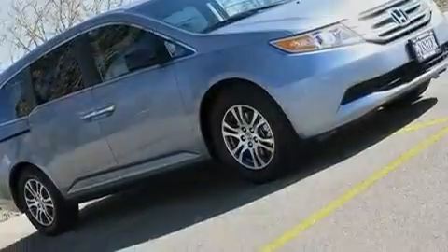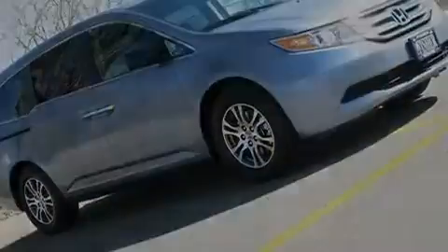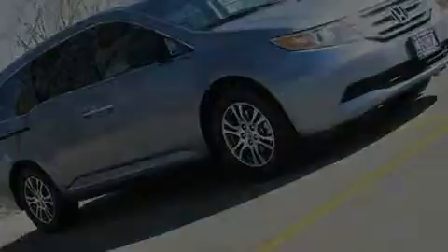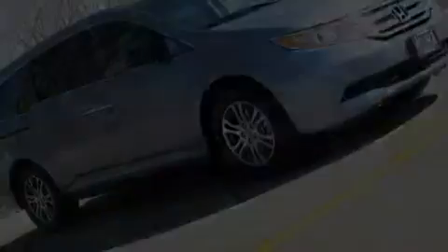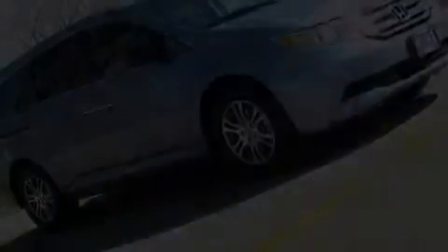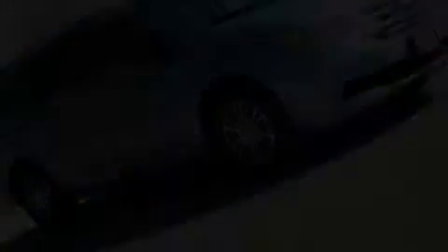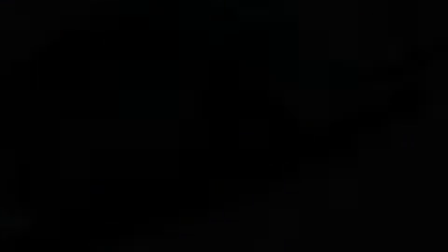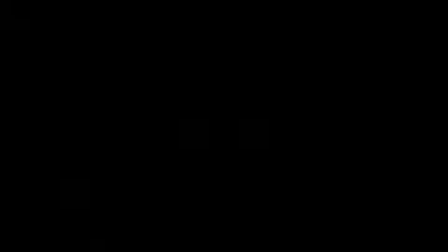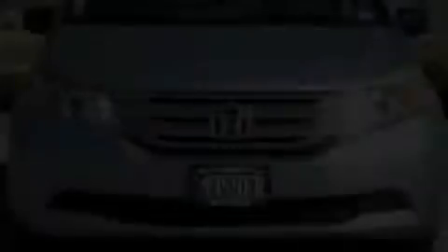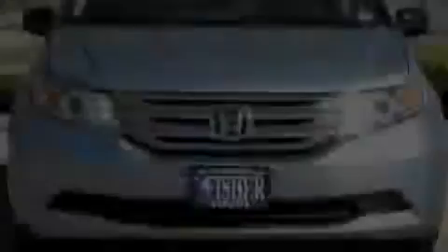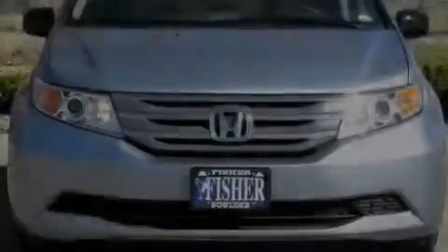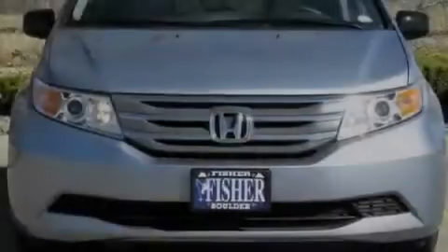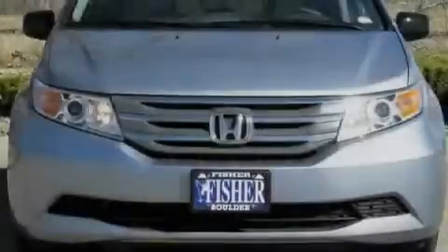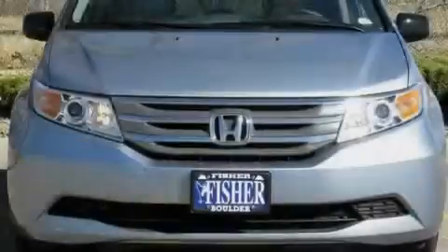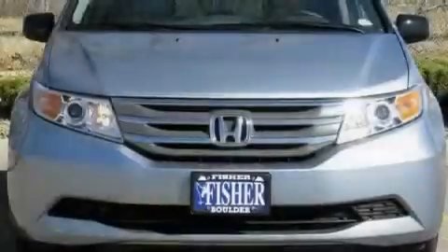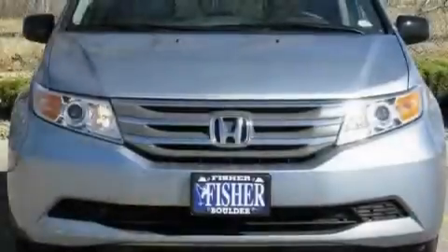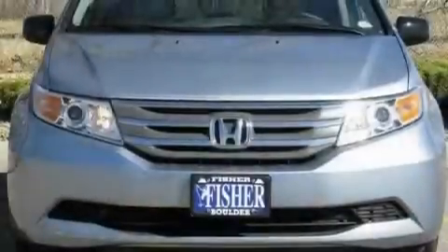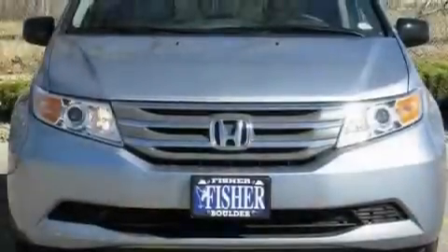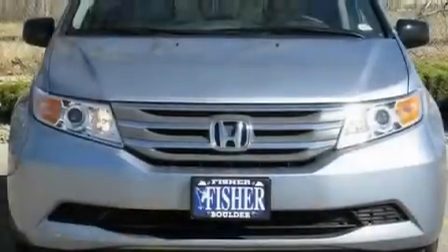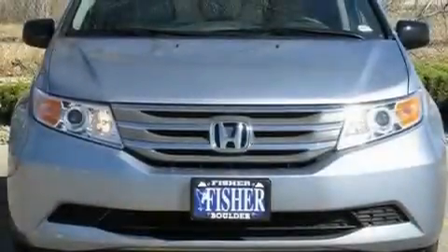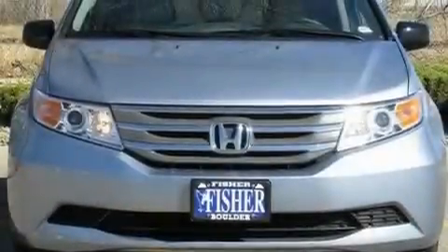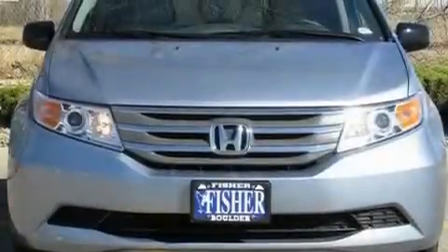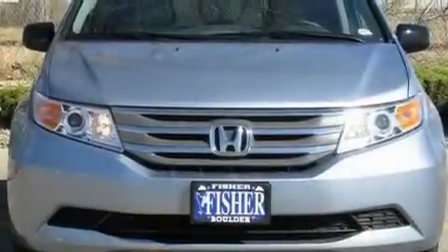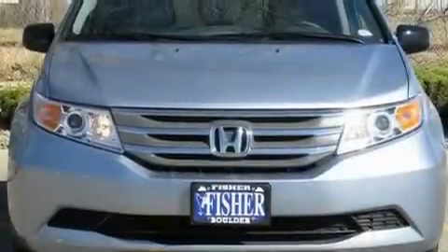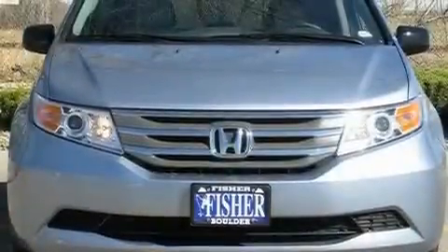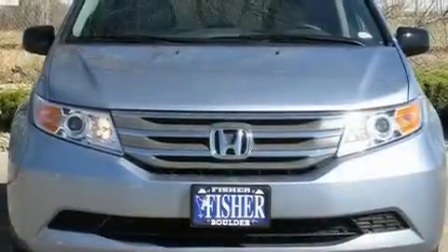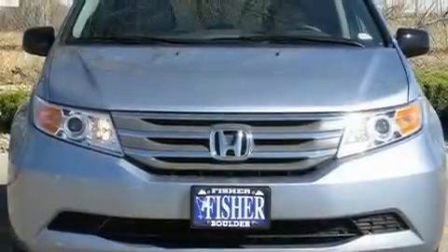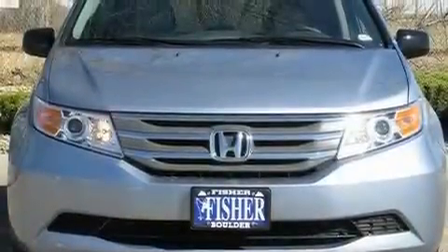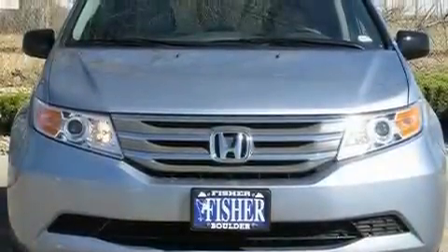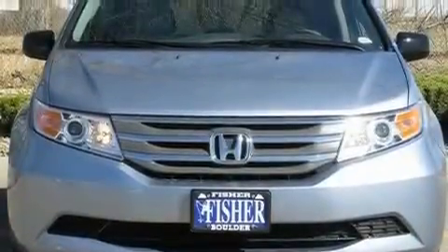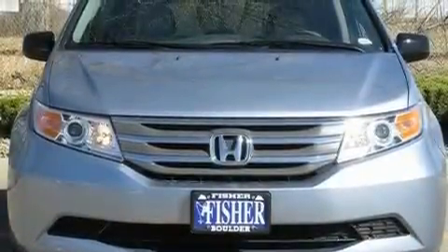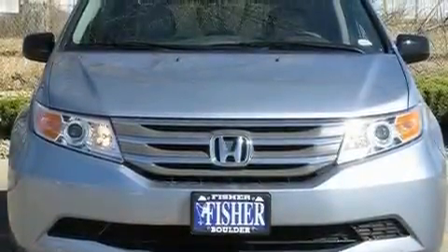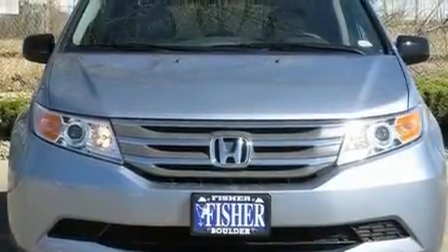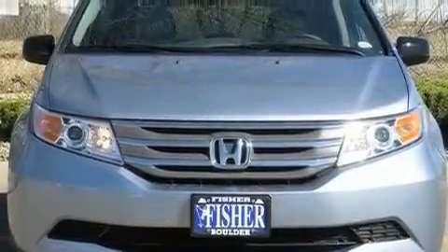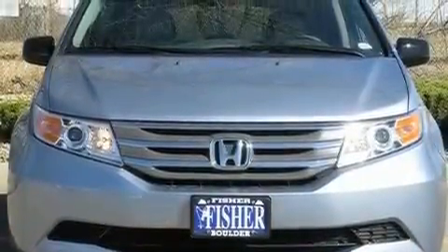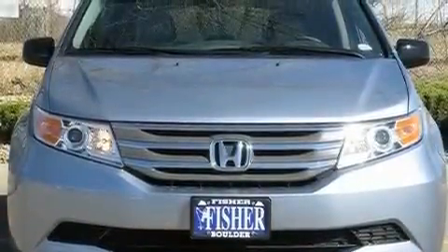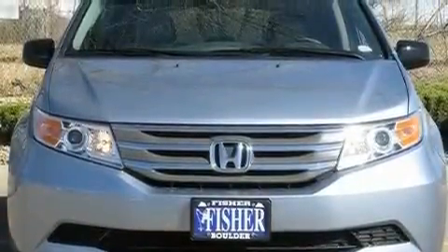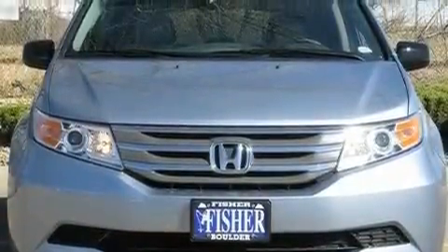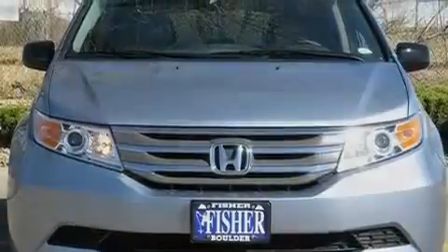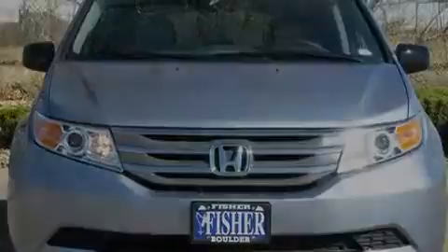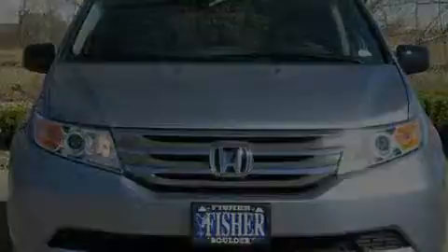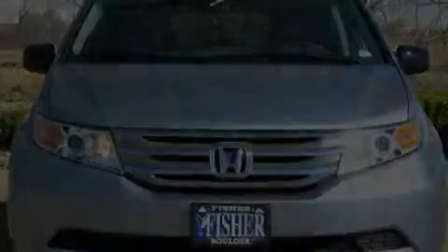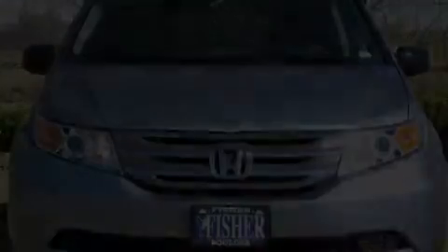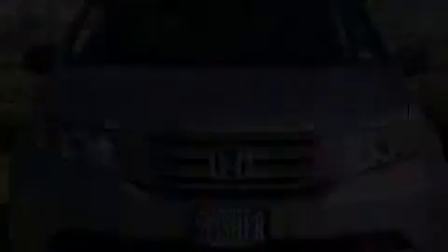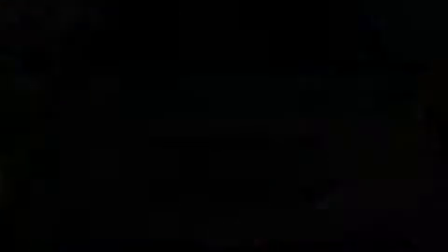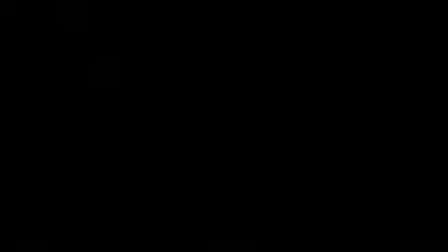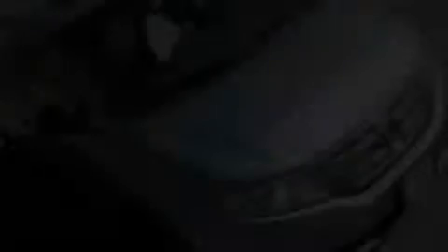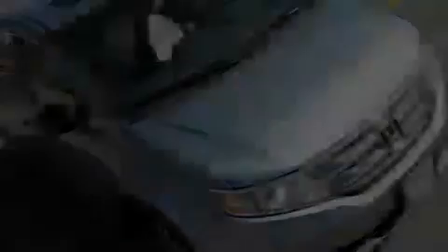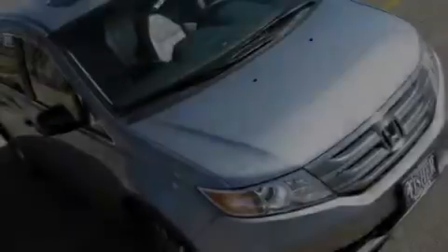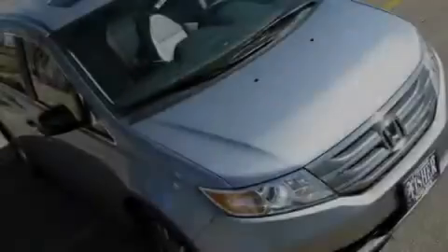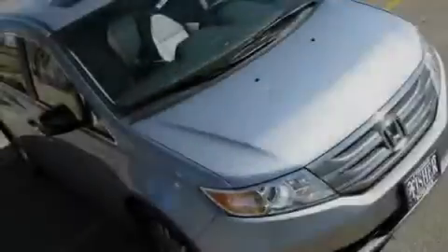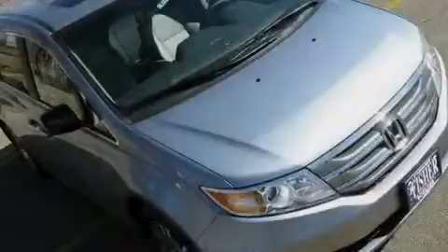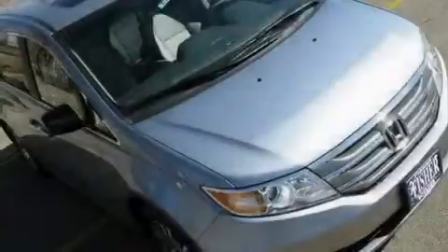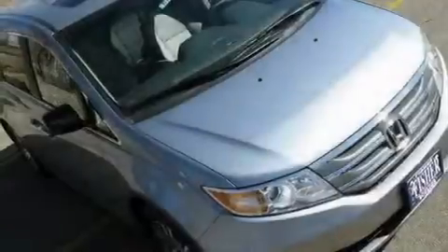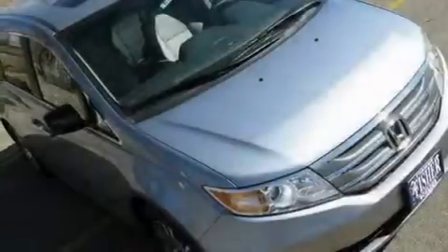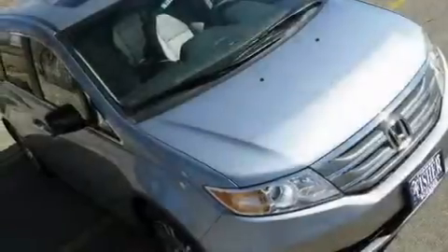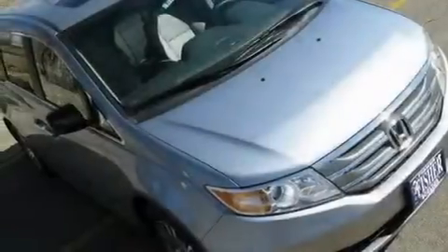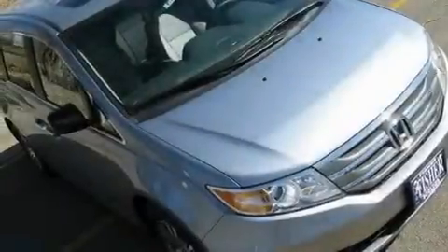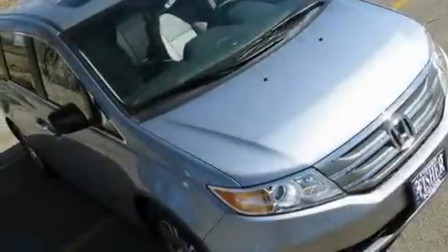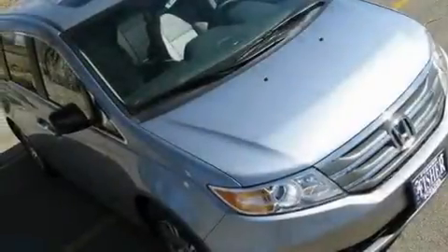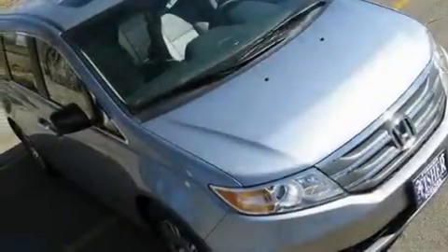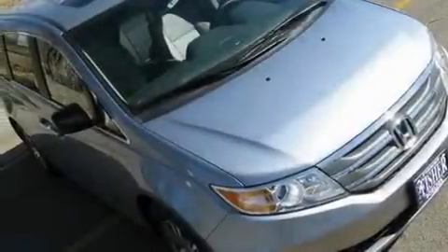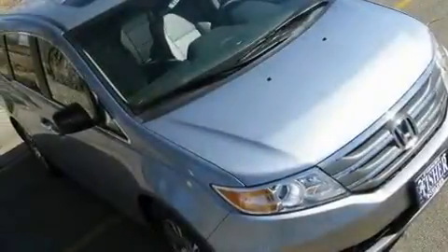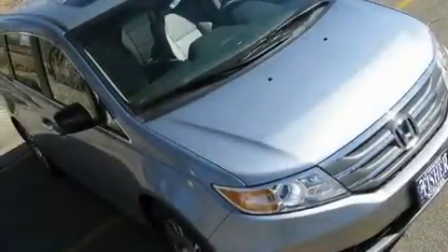With an EPA-estimated rating of 27 miles per gallon on the highway, its fuel efficiency will save you time and money.